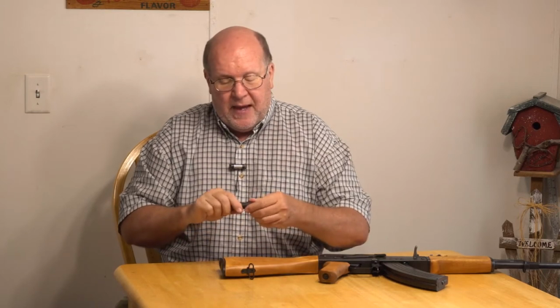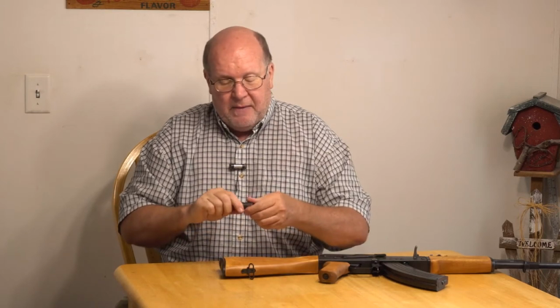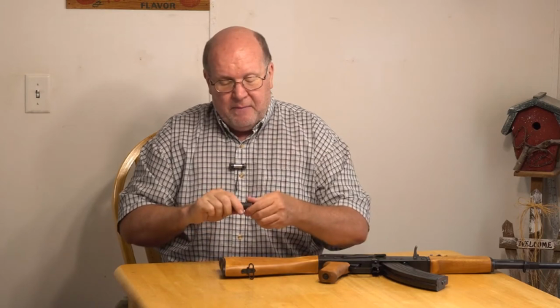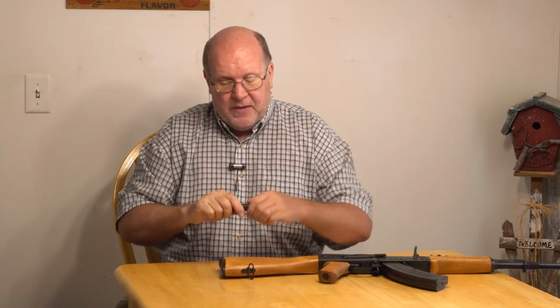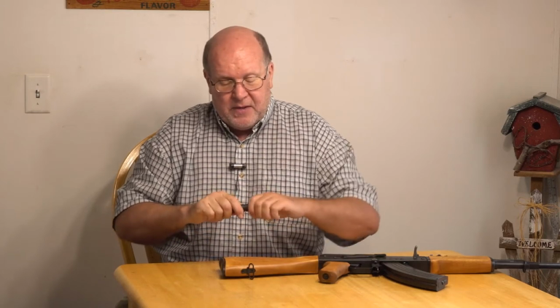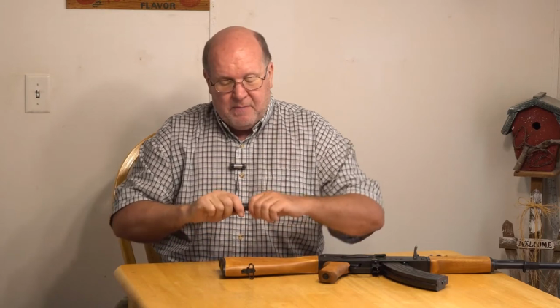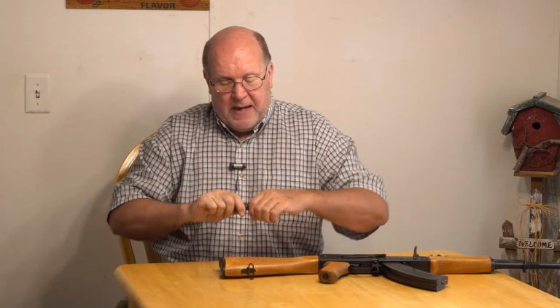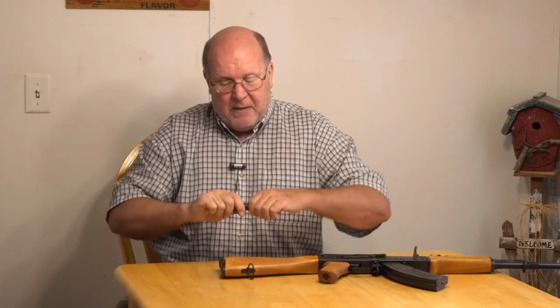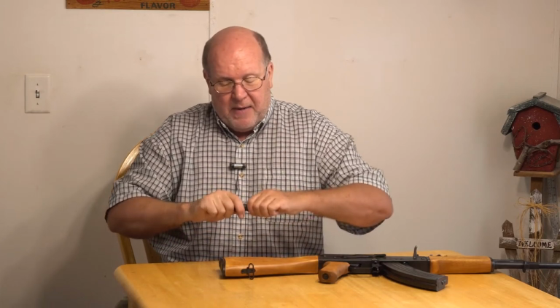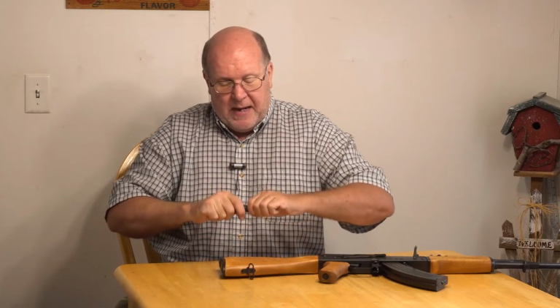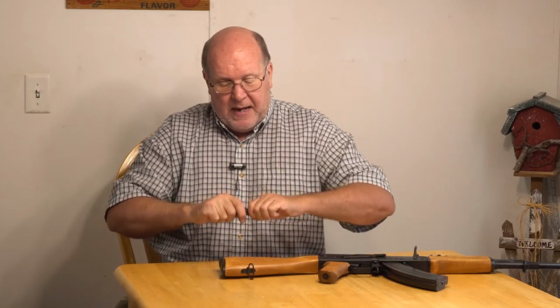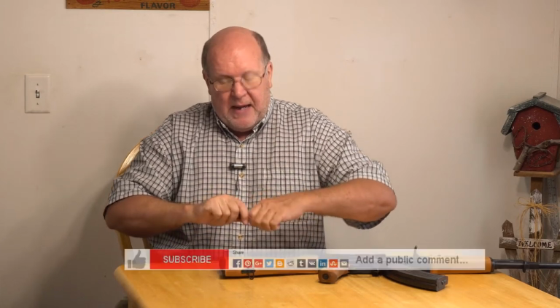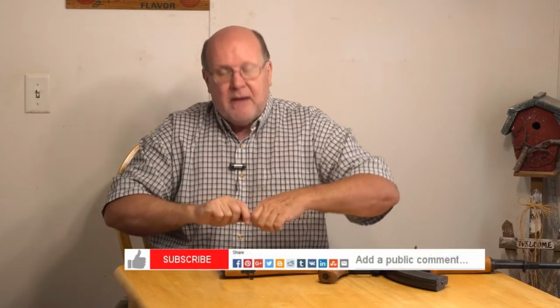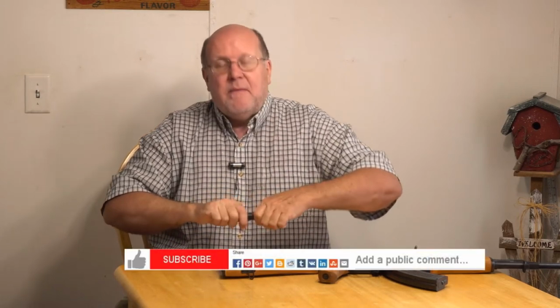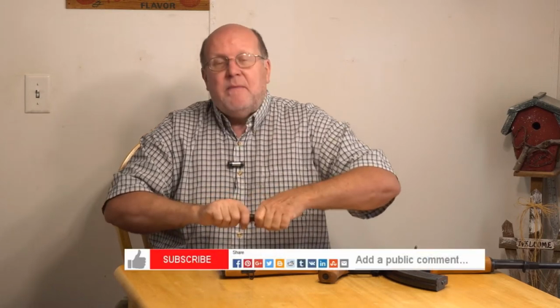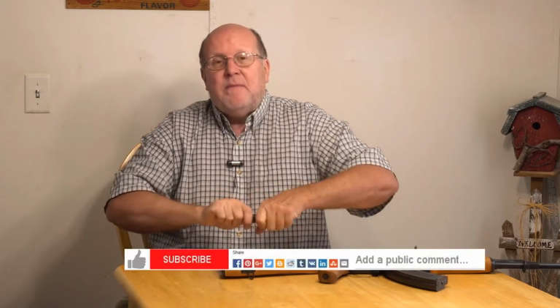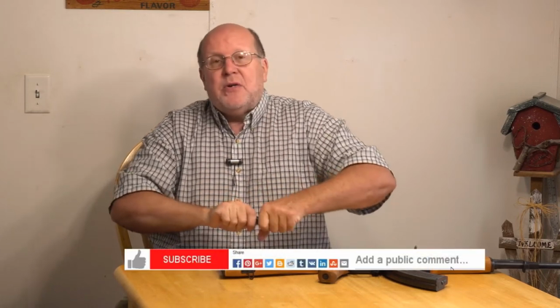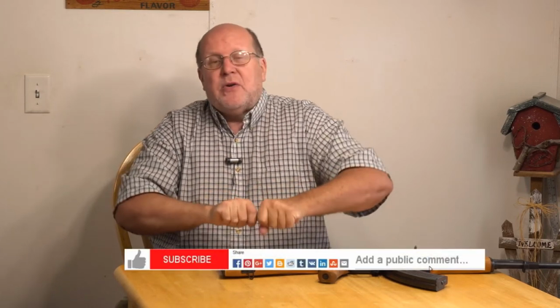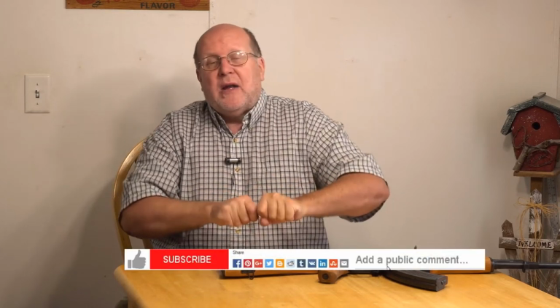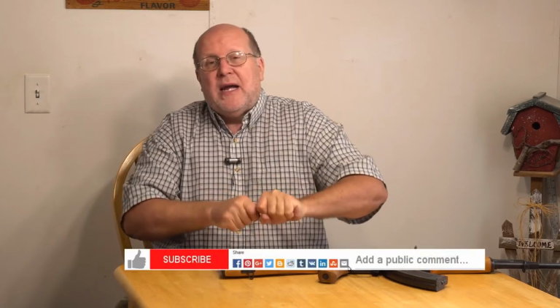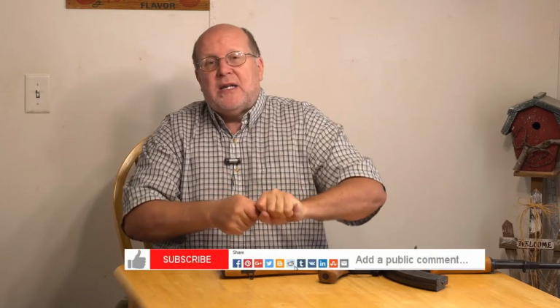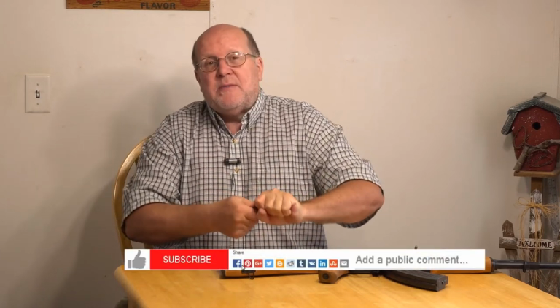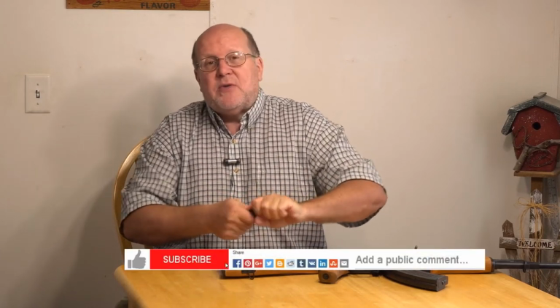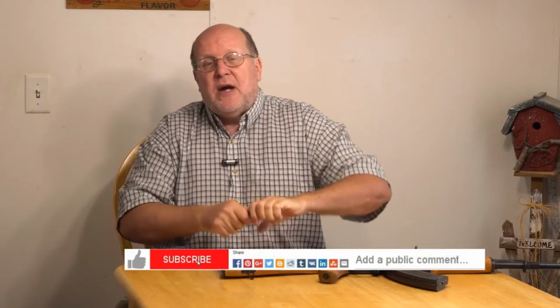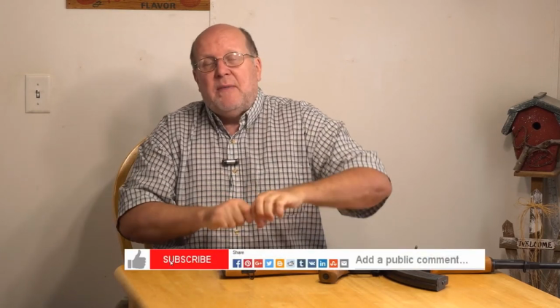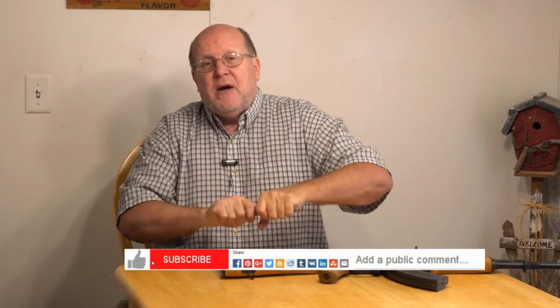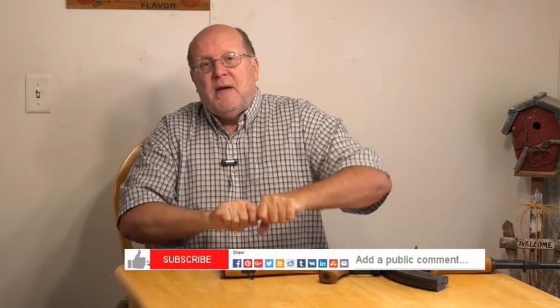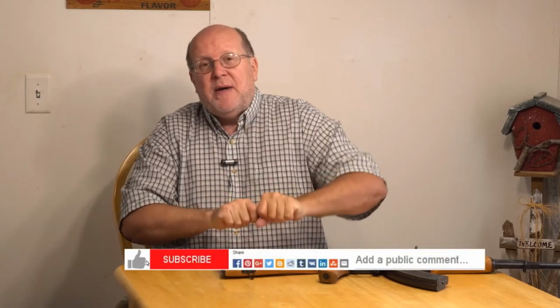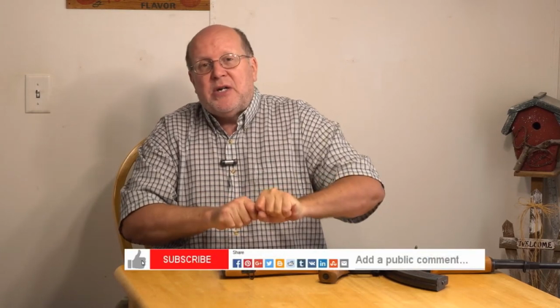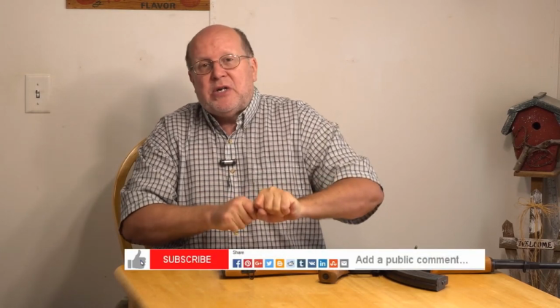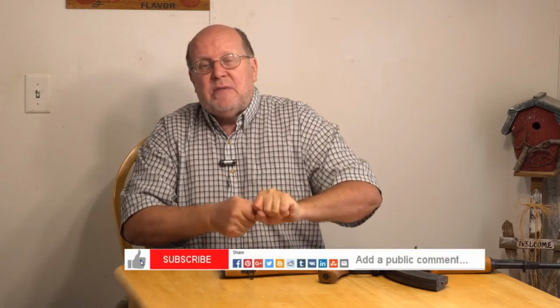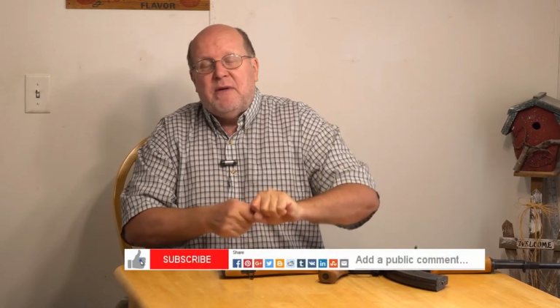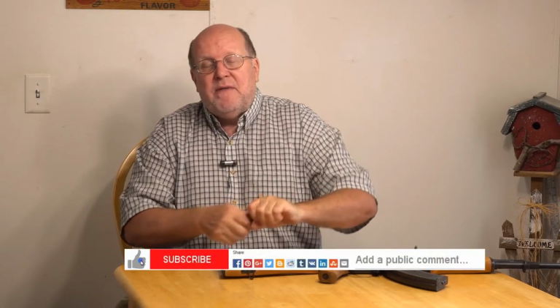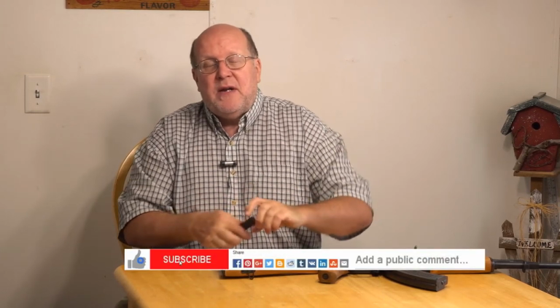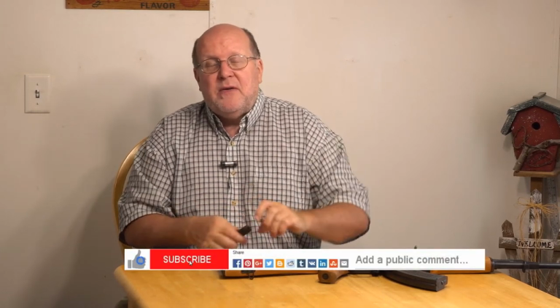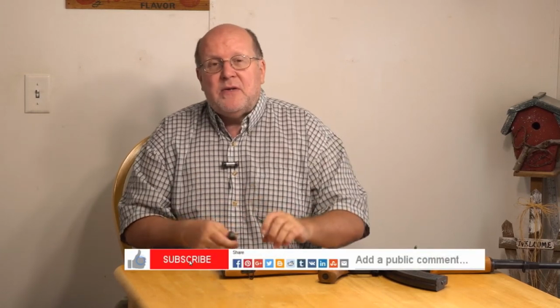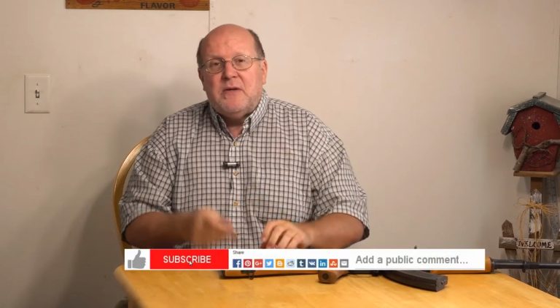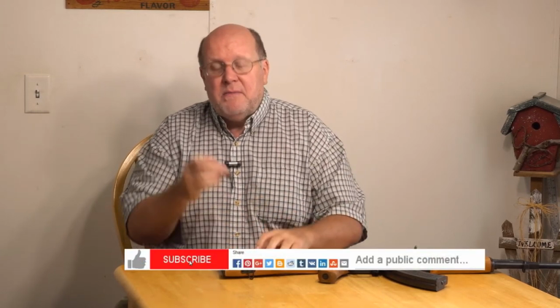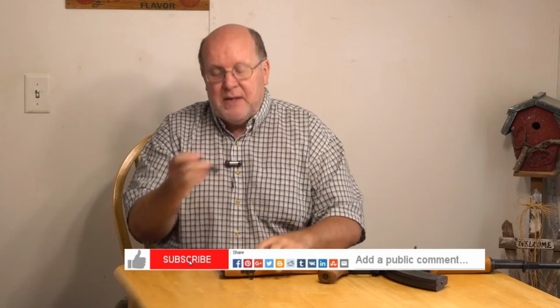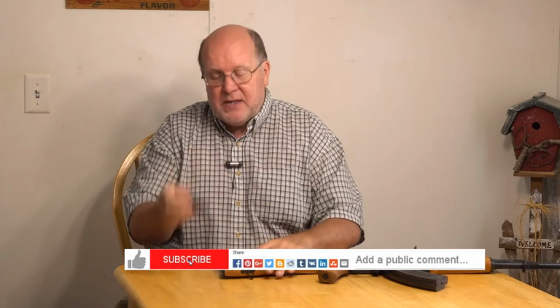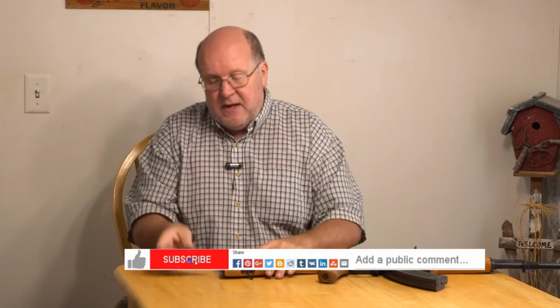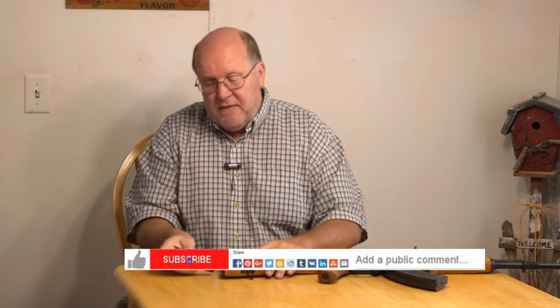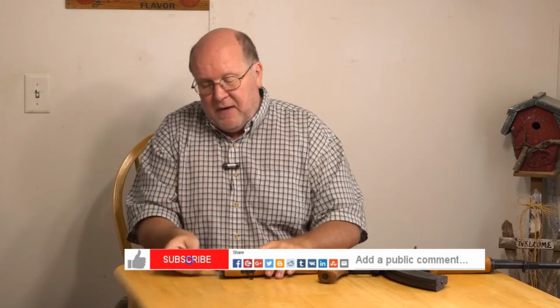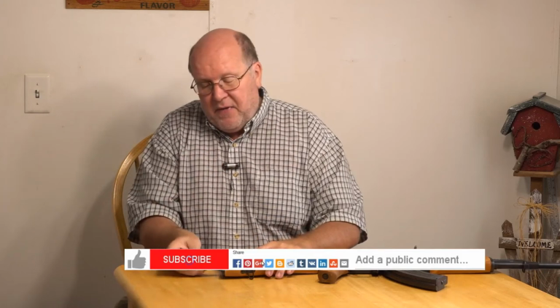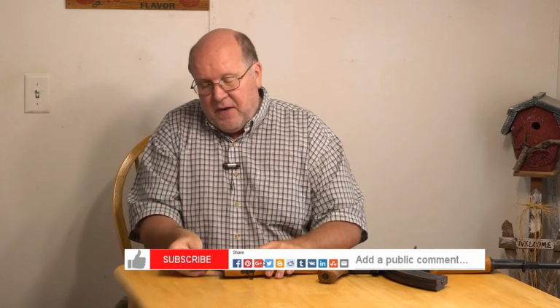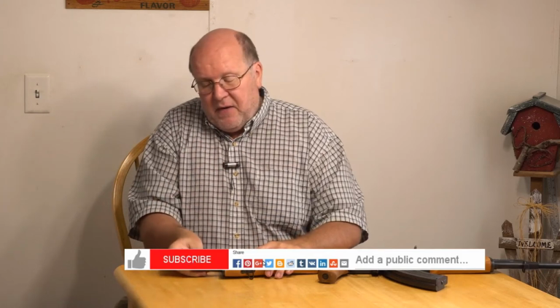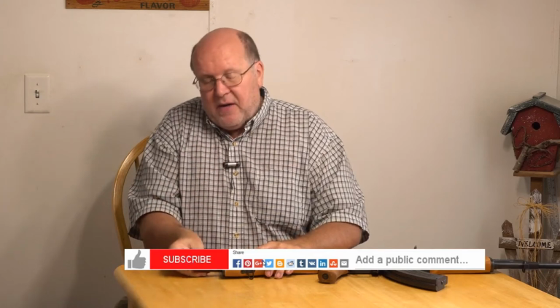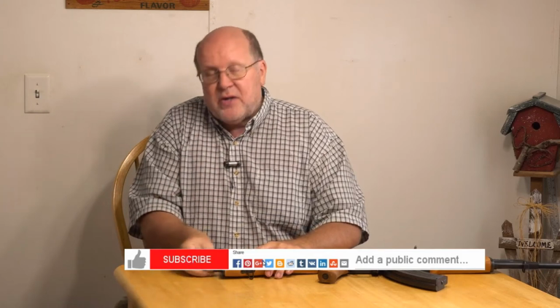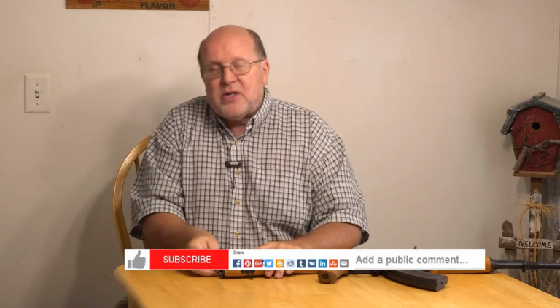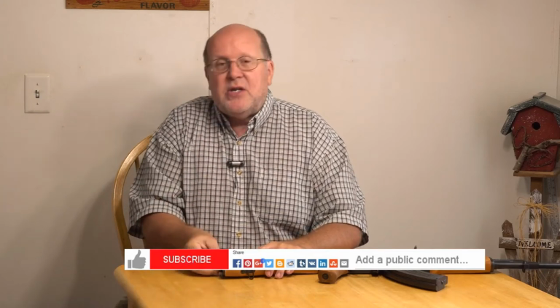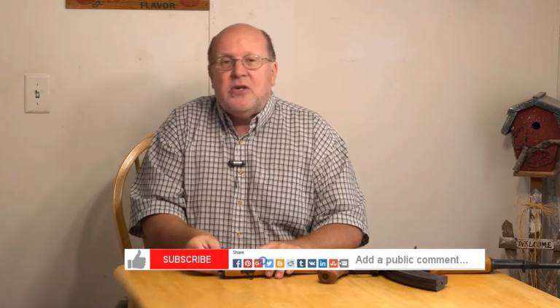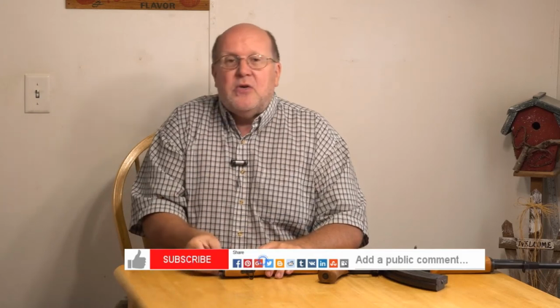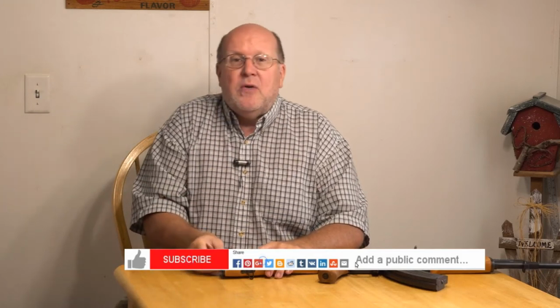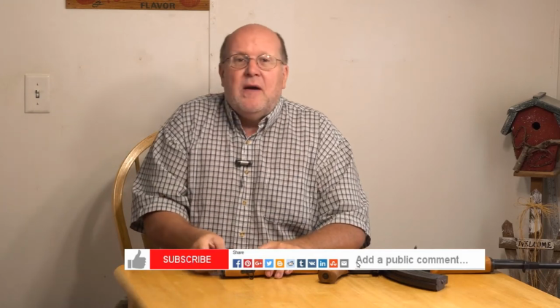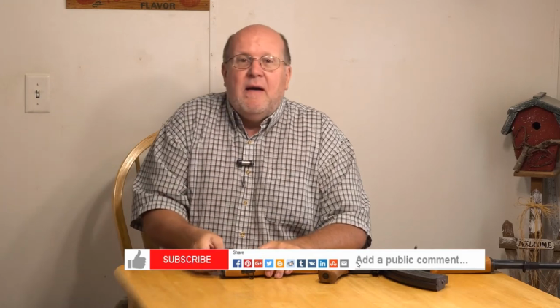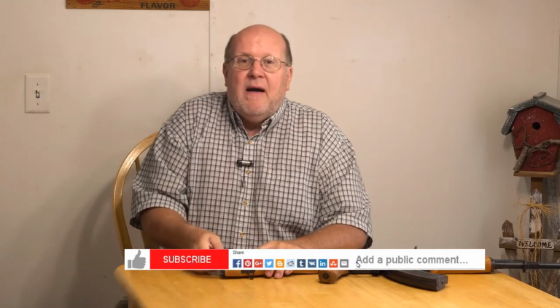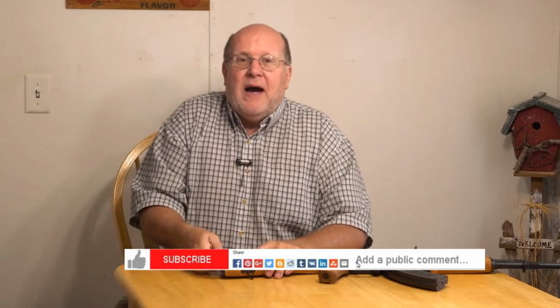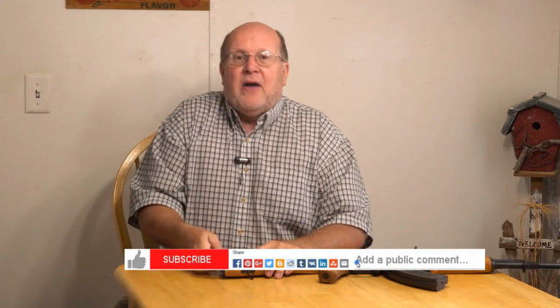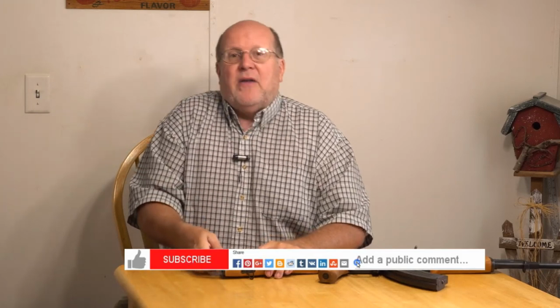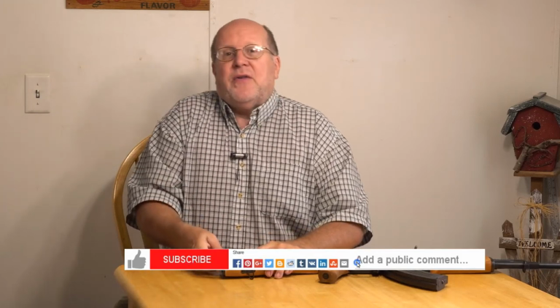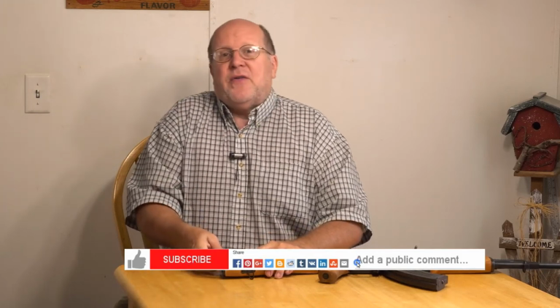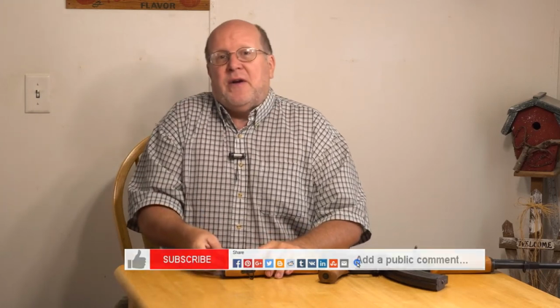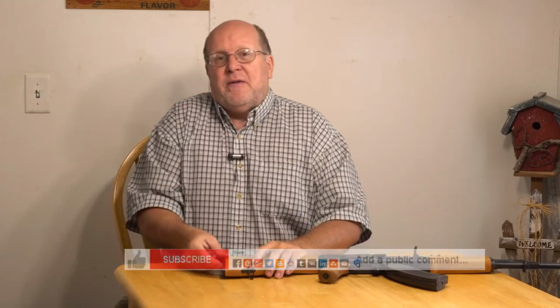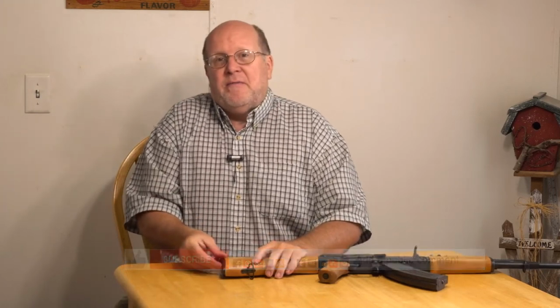With that, this is Backpack Hack — be sure to like, subscribe, comment, and share my videos. Be safe out there, and I'll see you out on the trail.